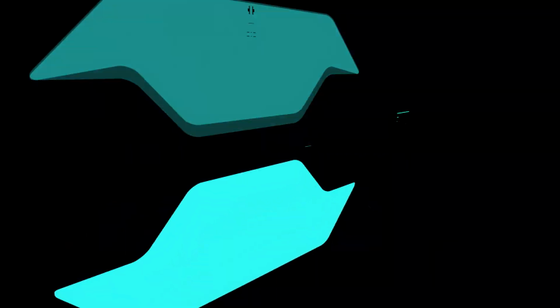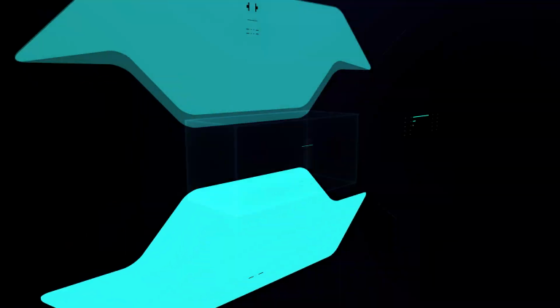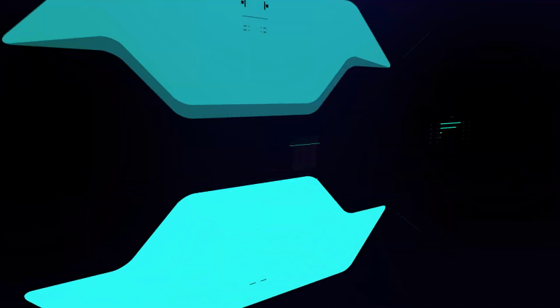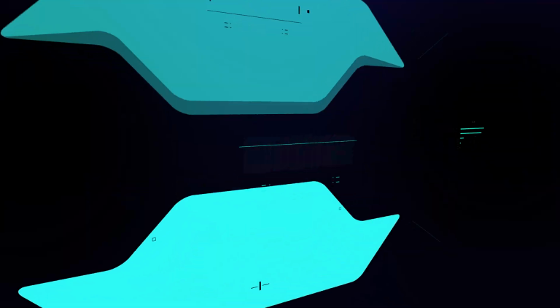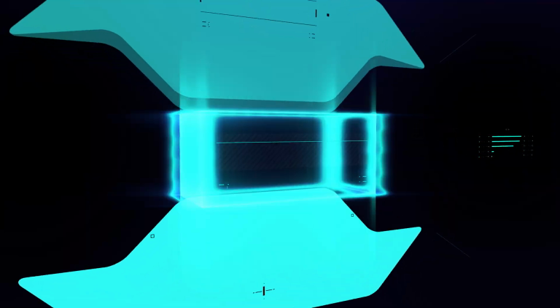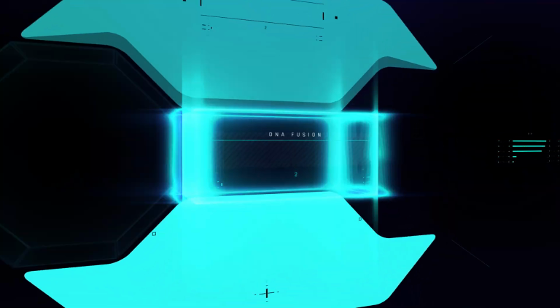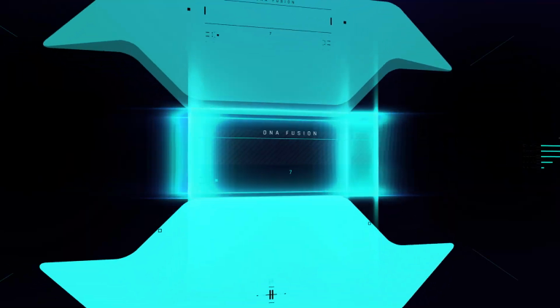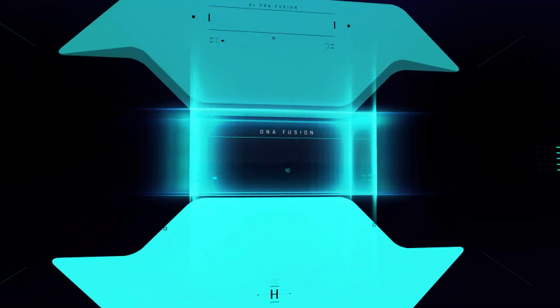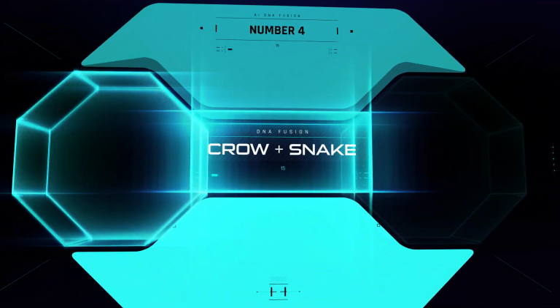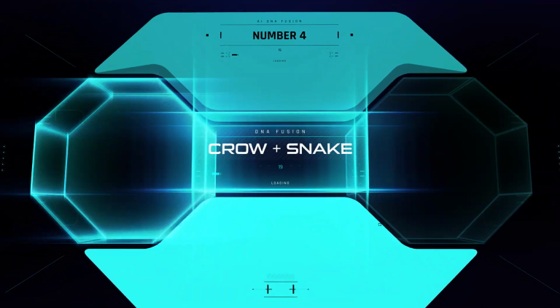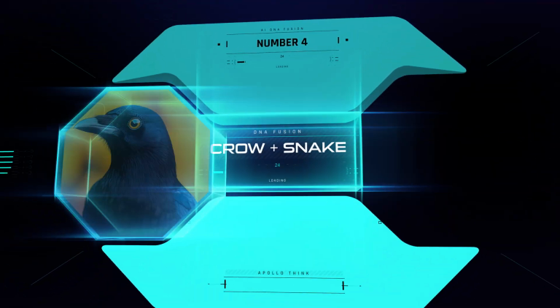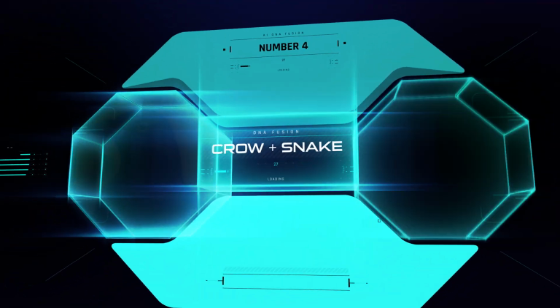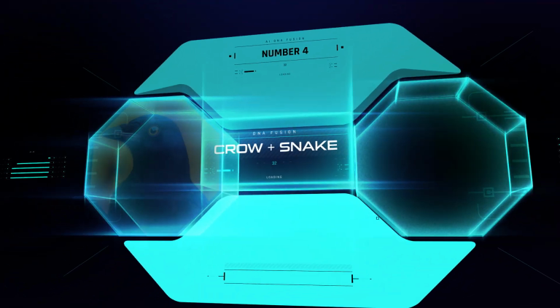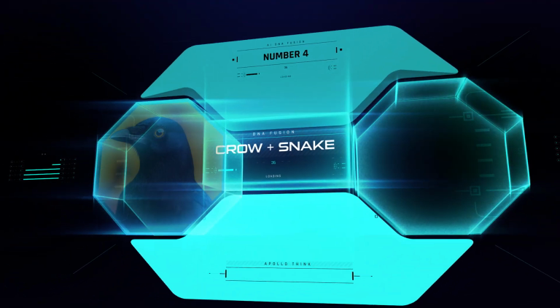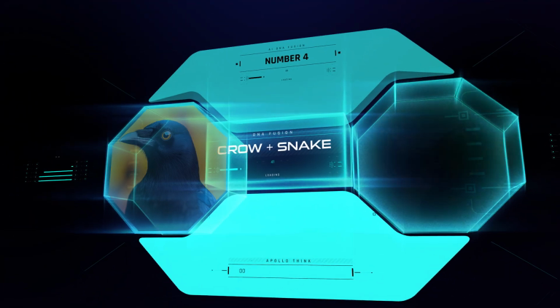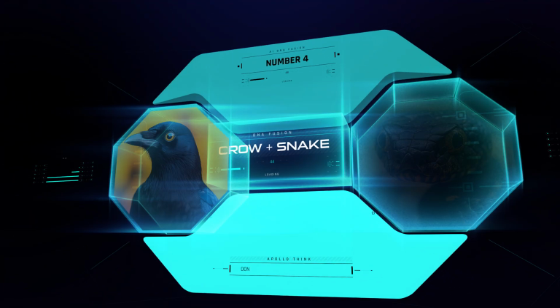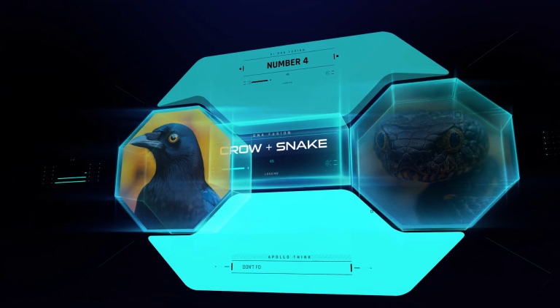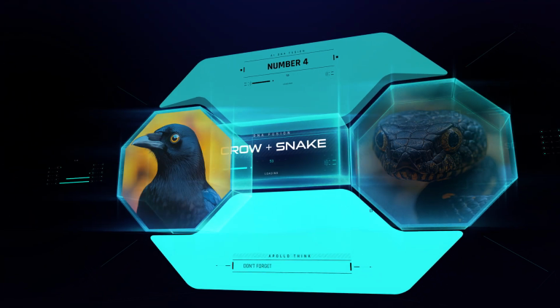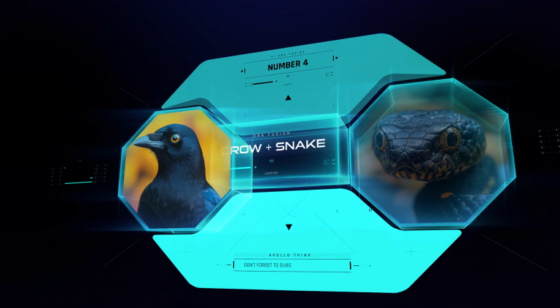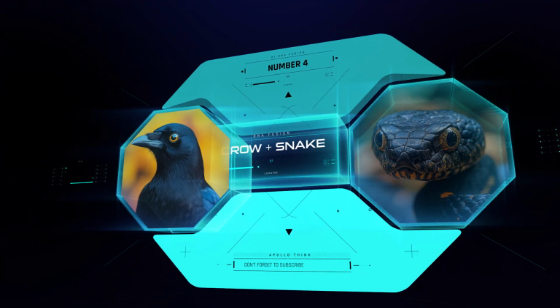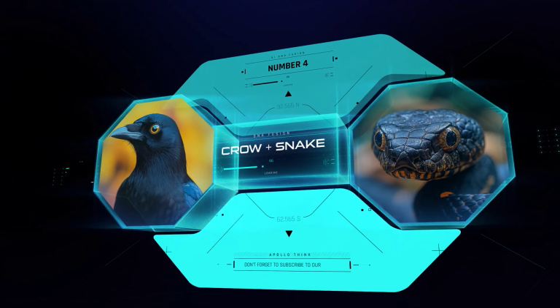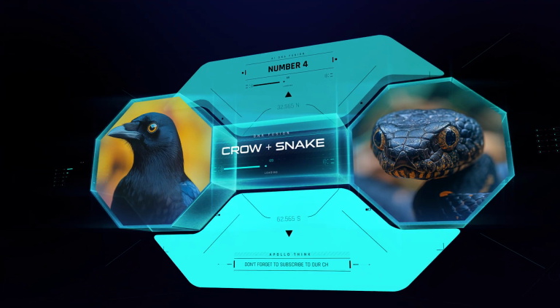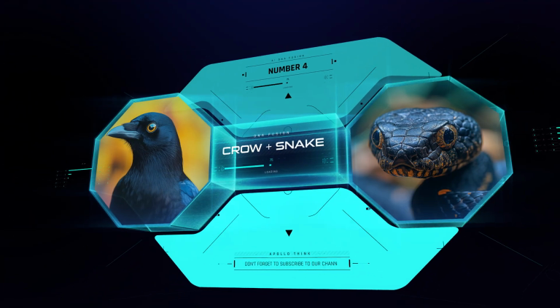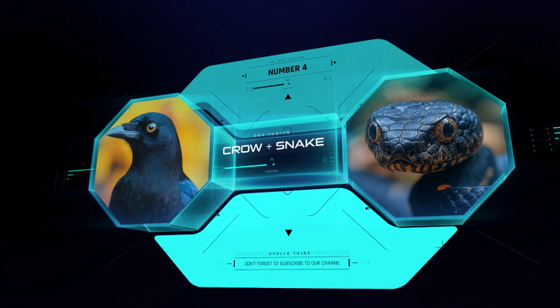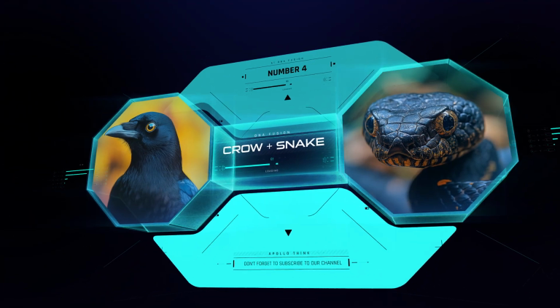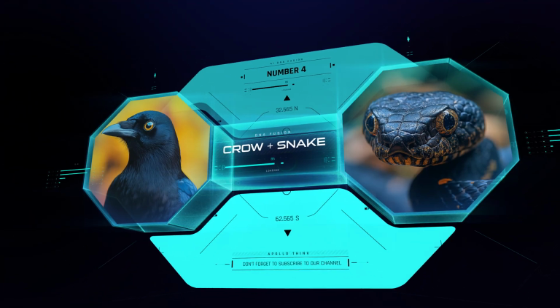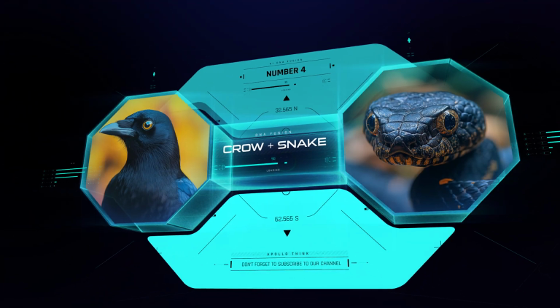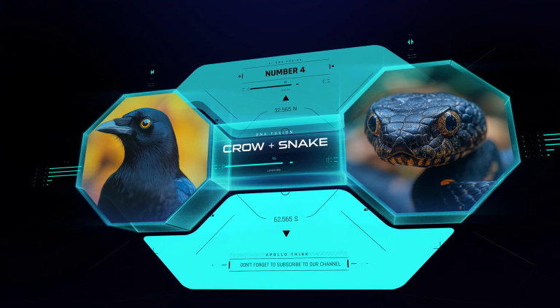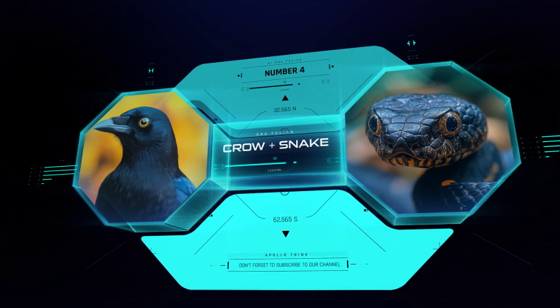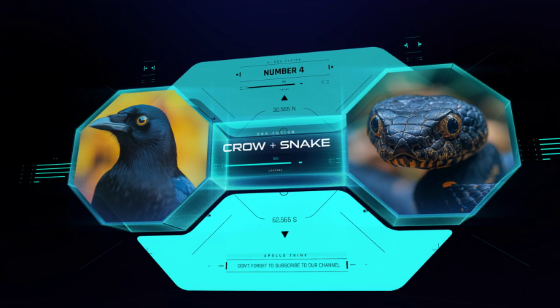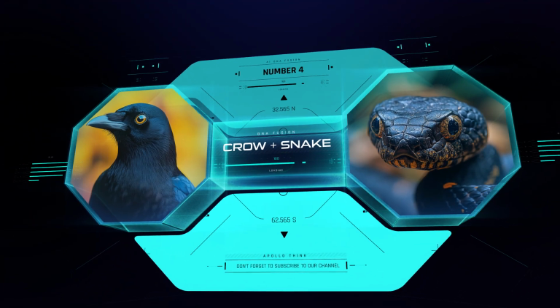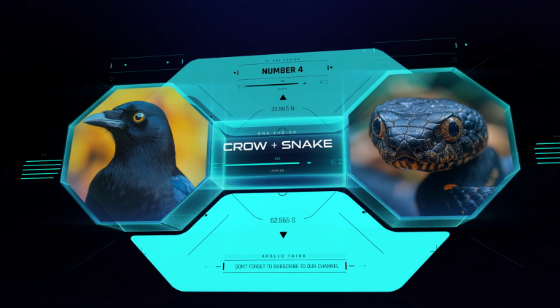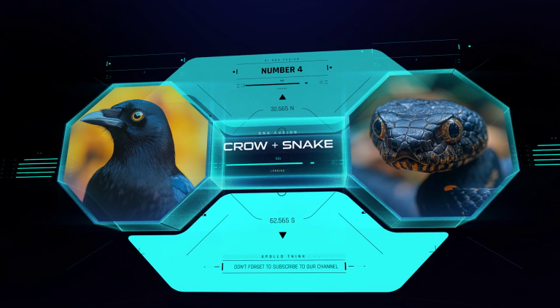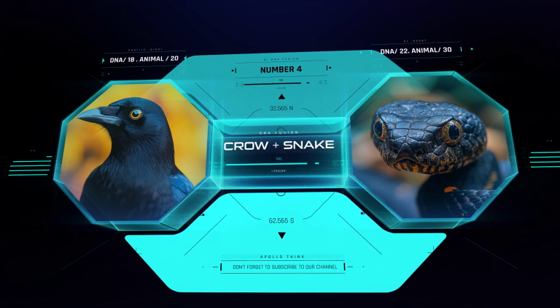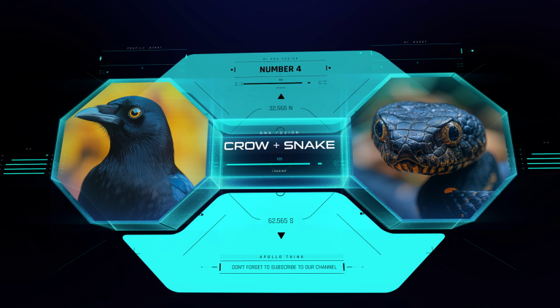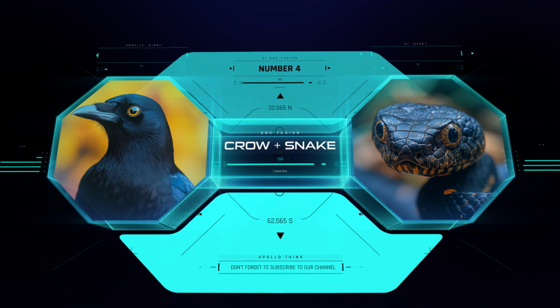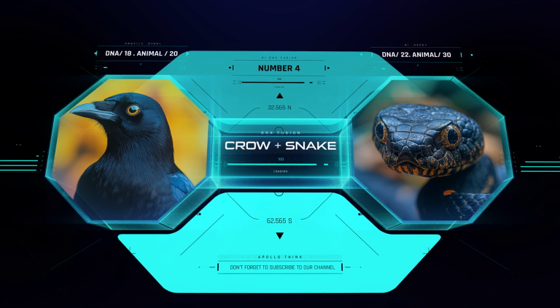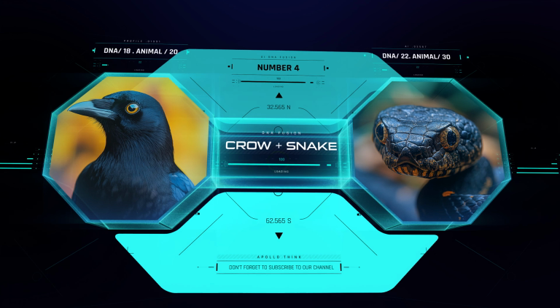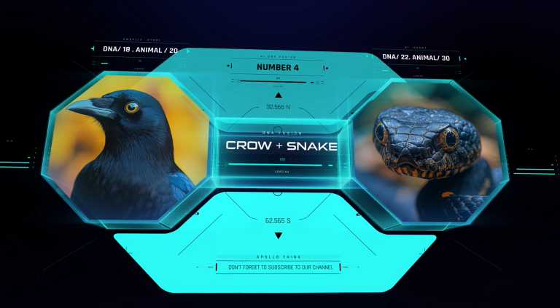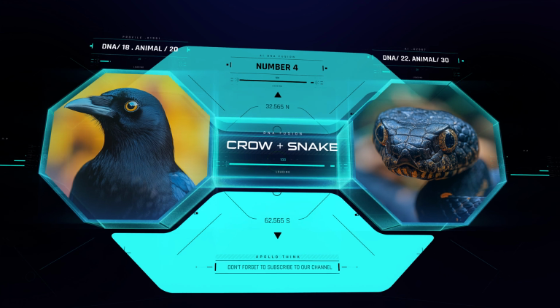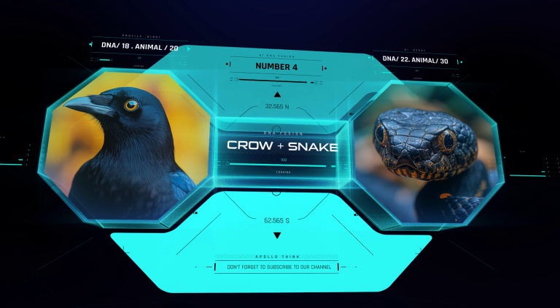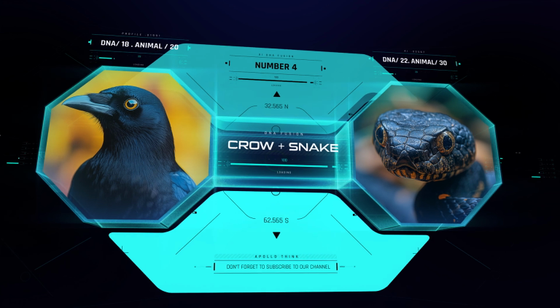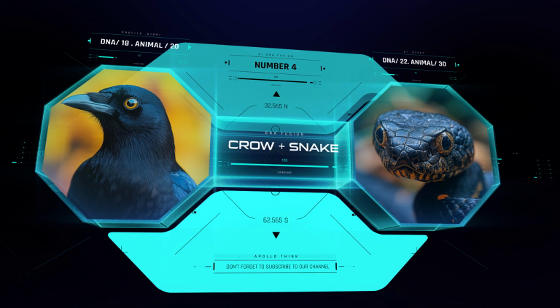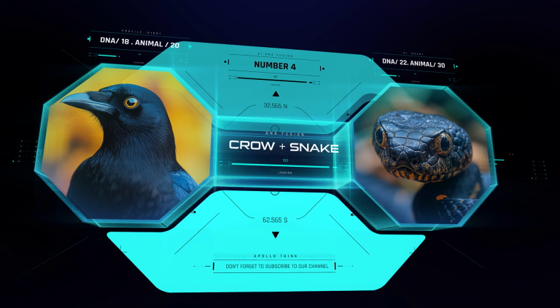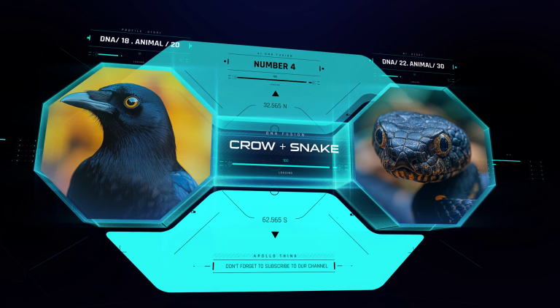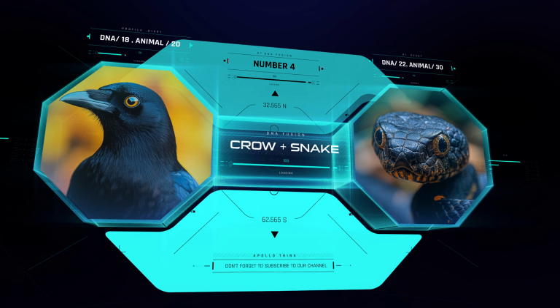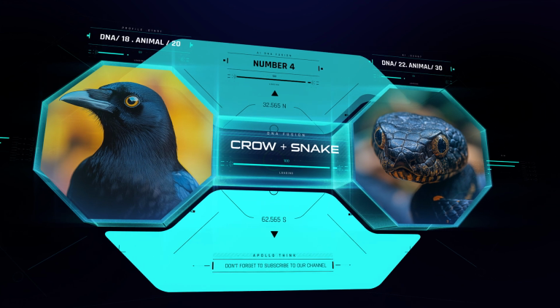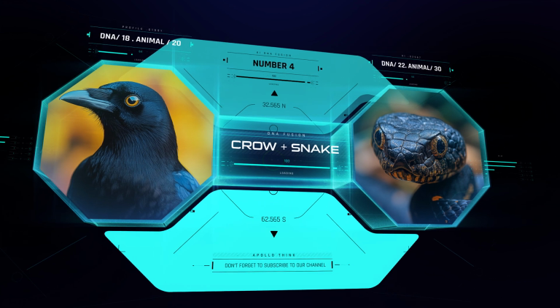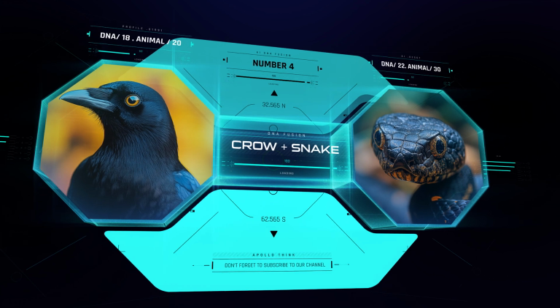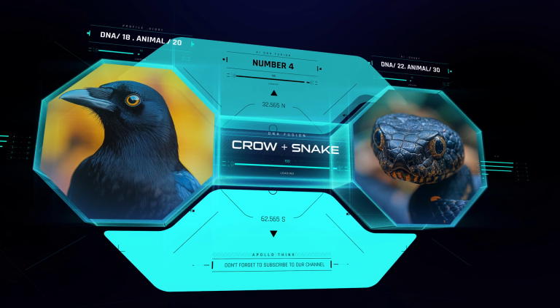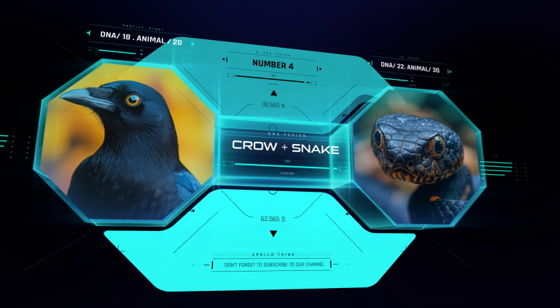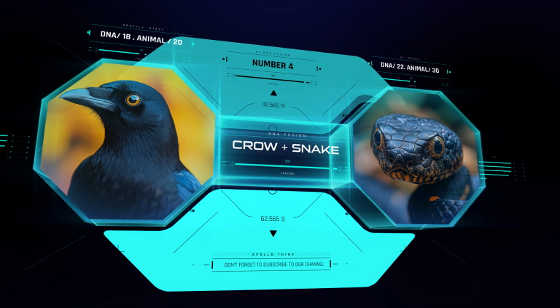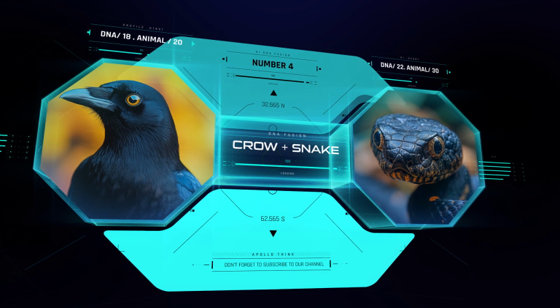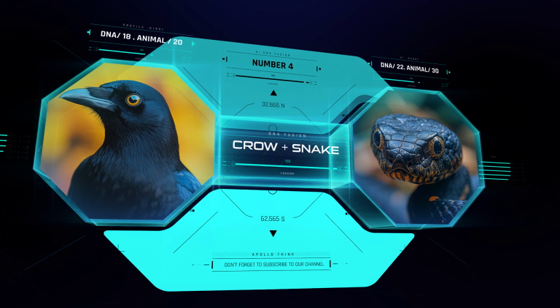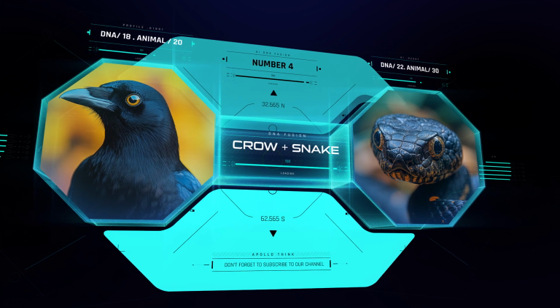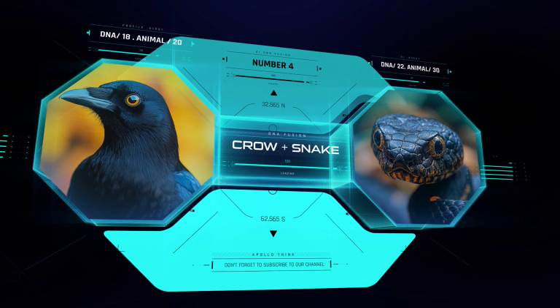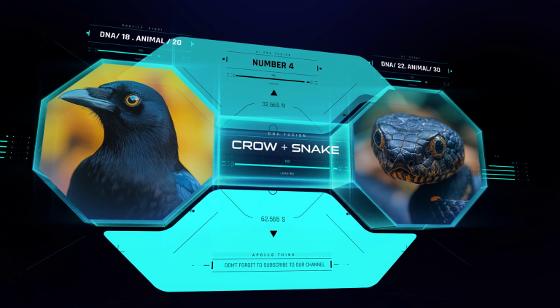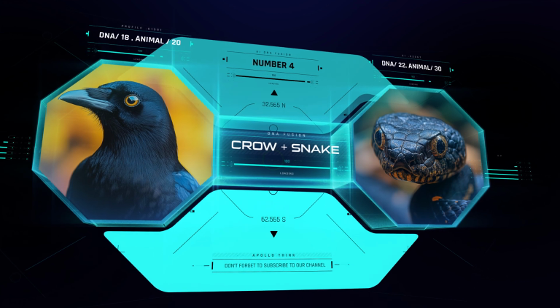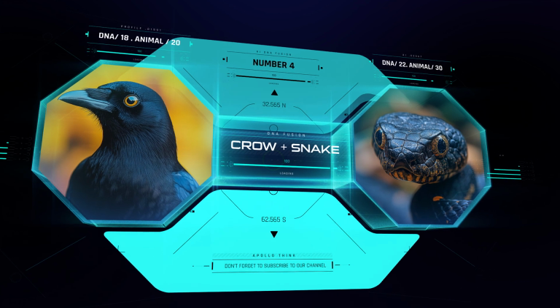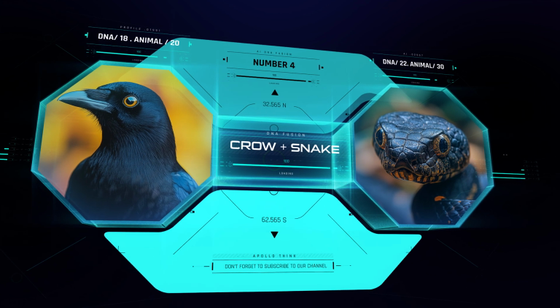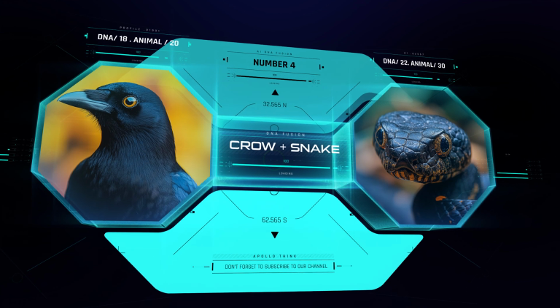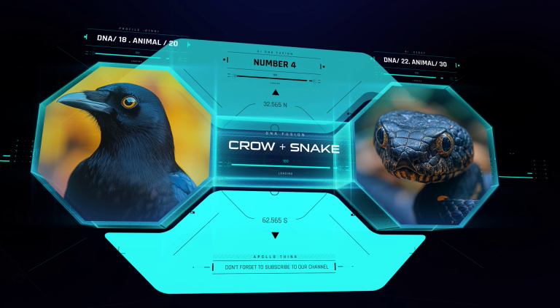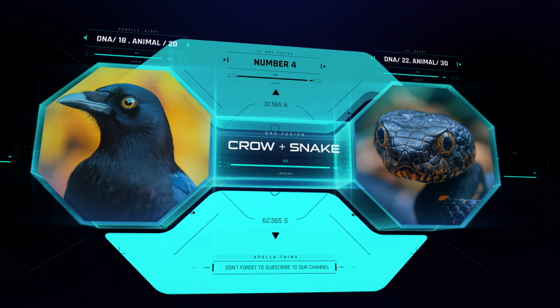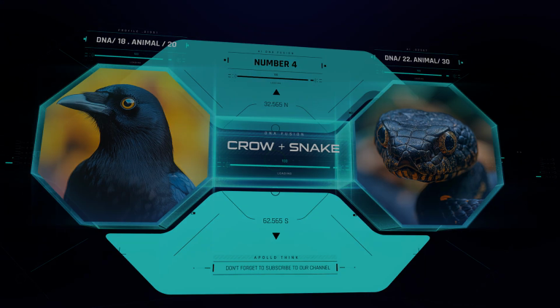At number 4, we fused together a crow and a snake — a venomous and dangerous hybrid for sure.